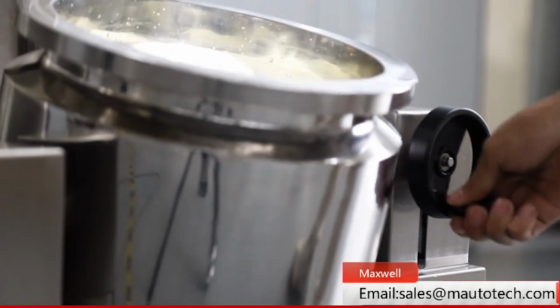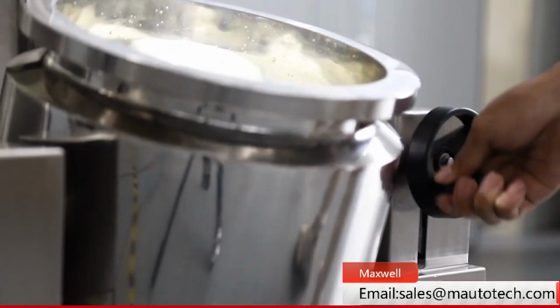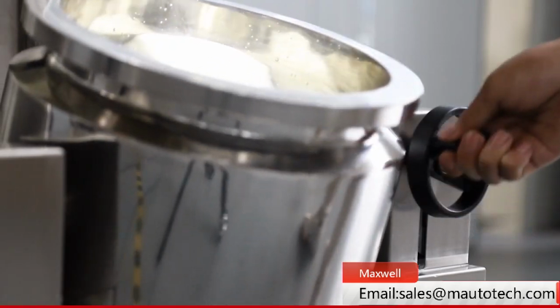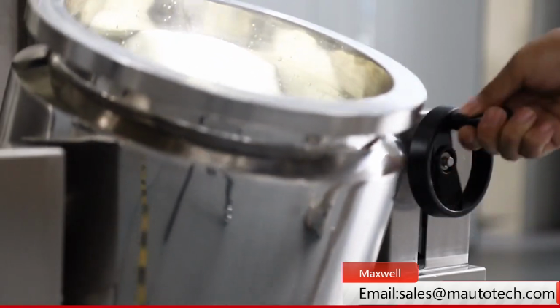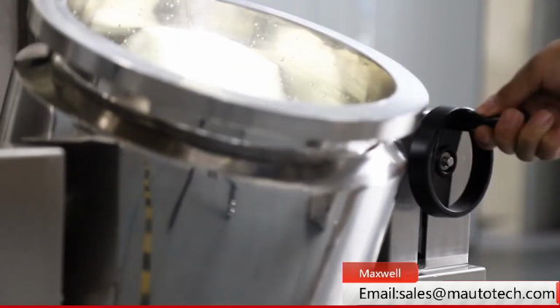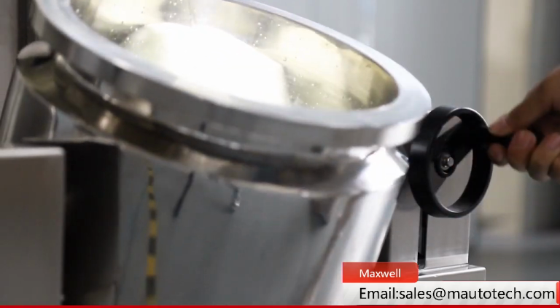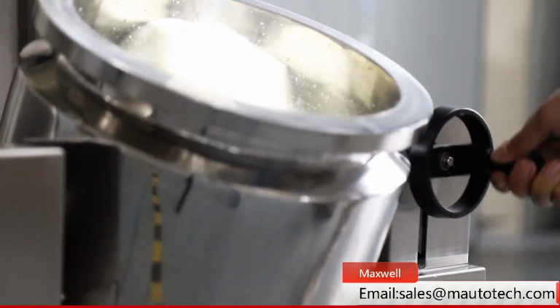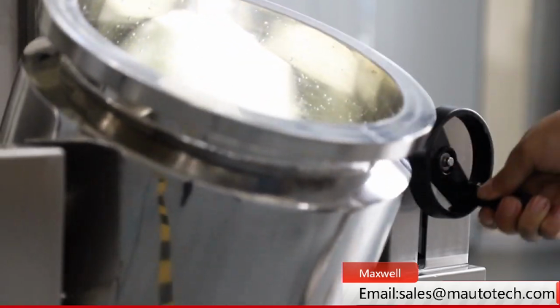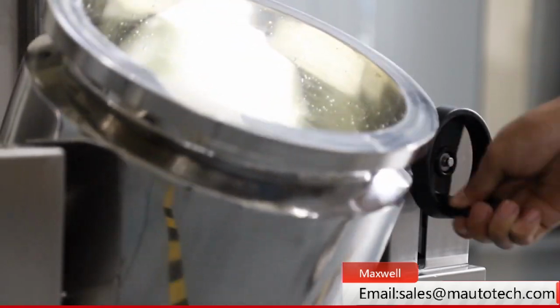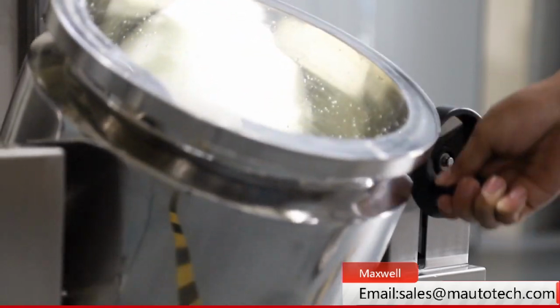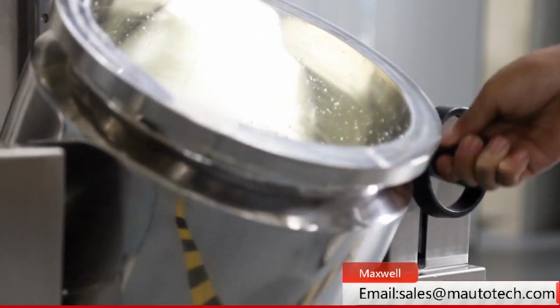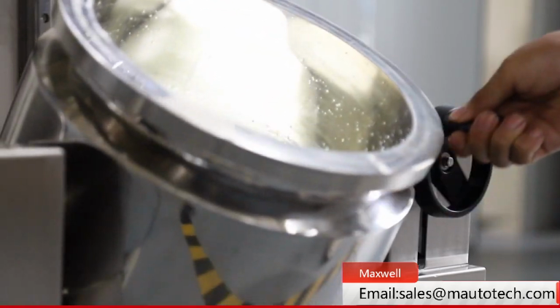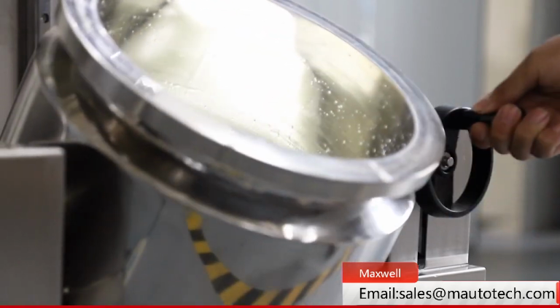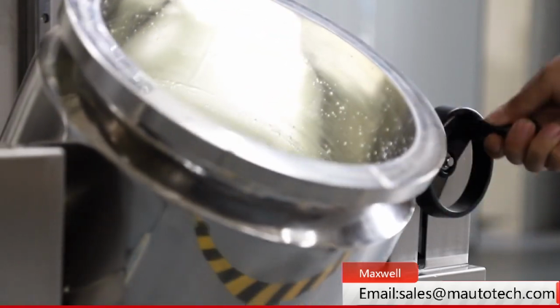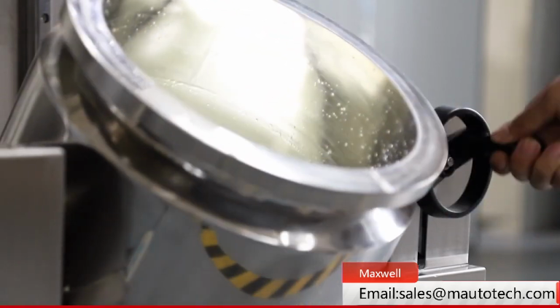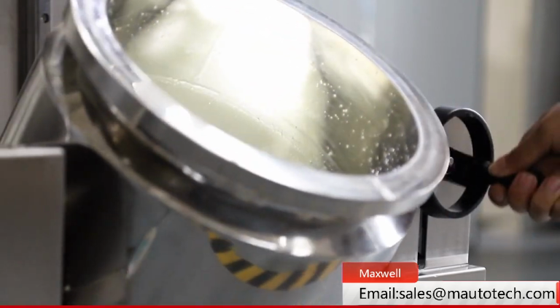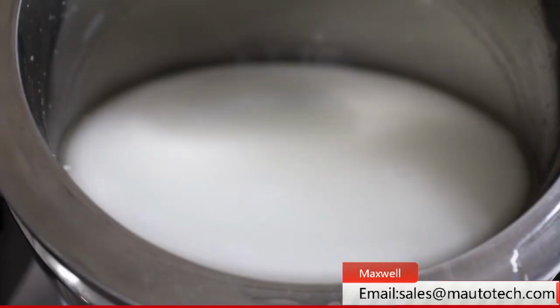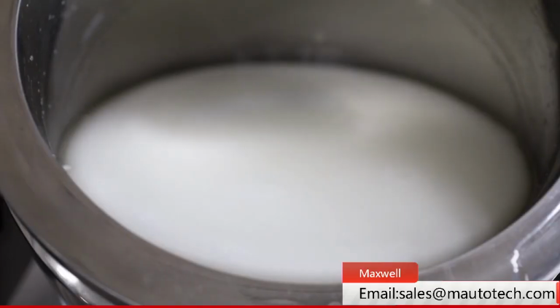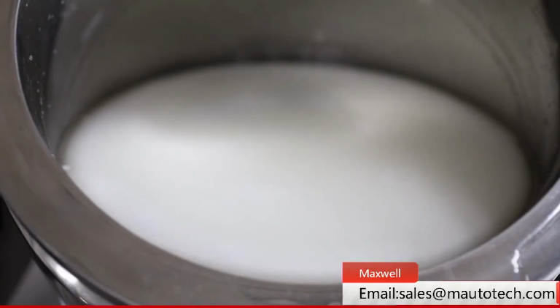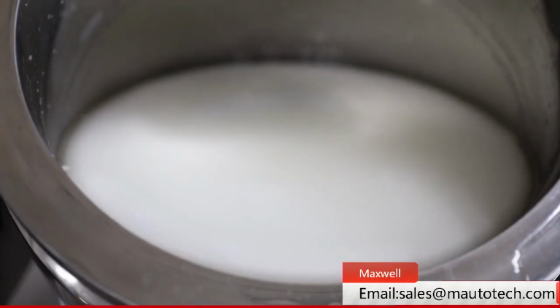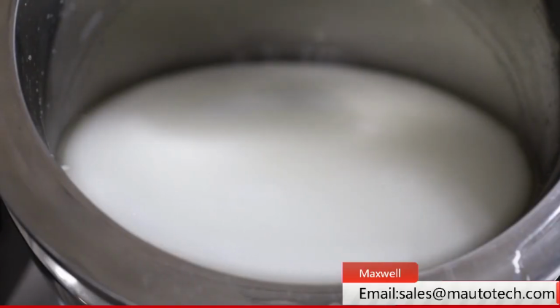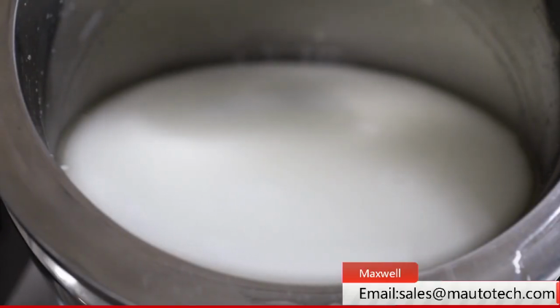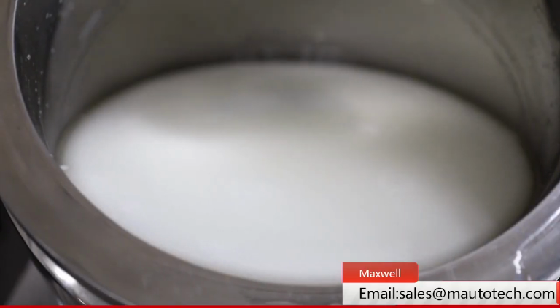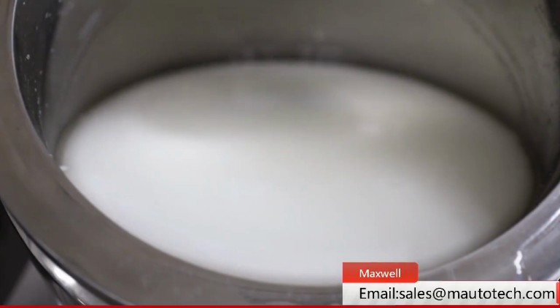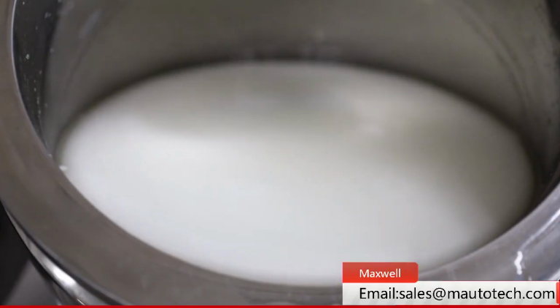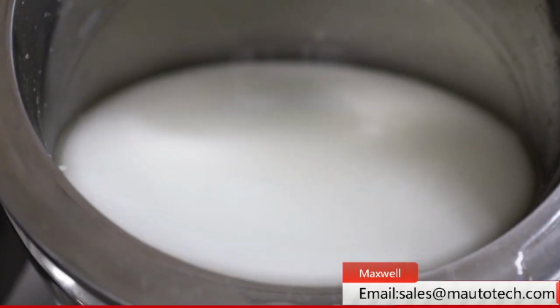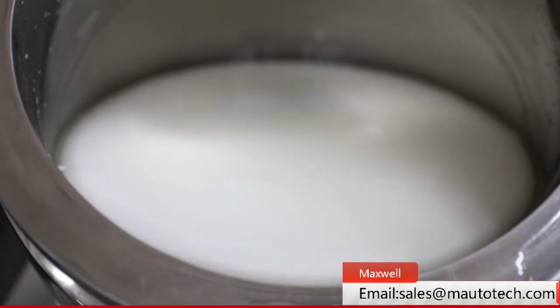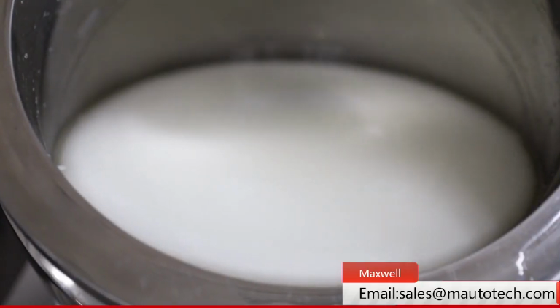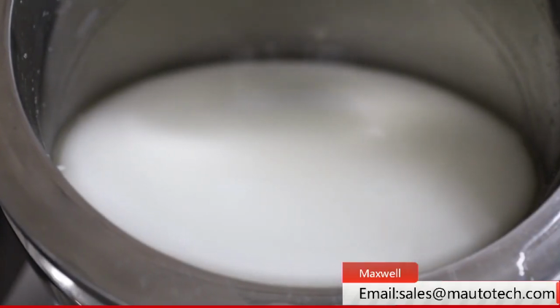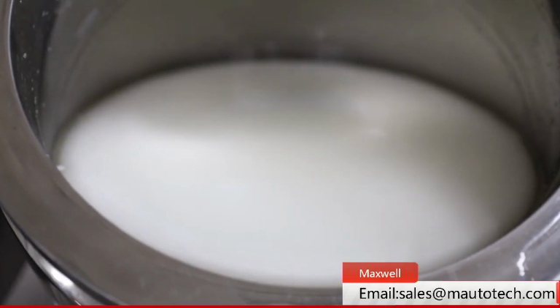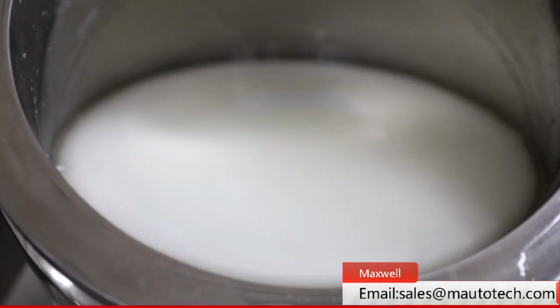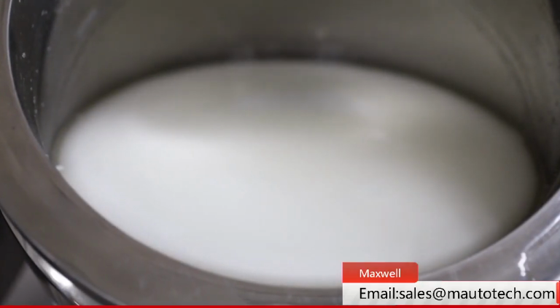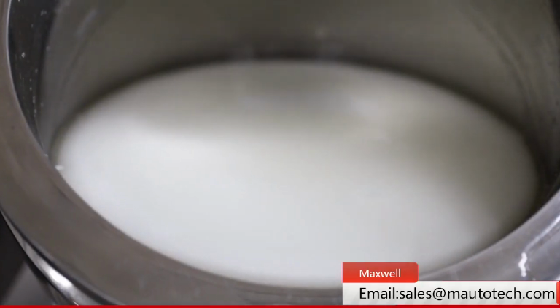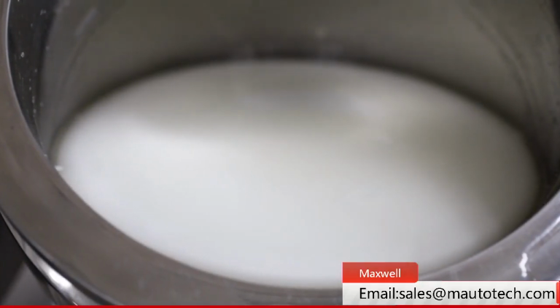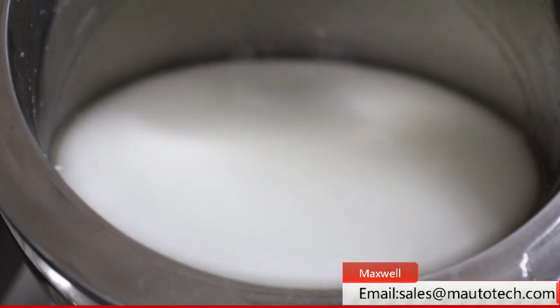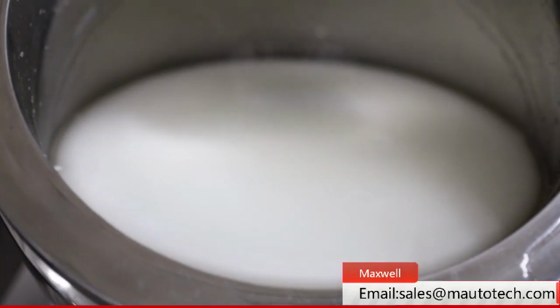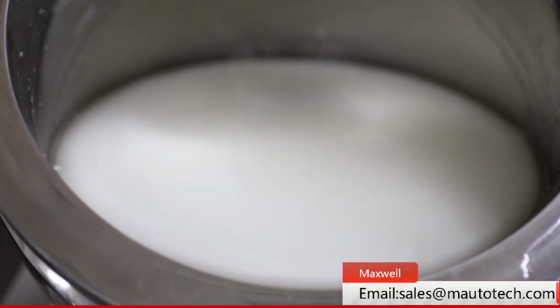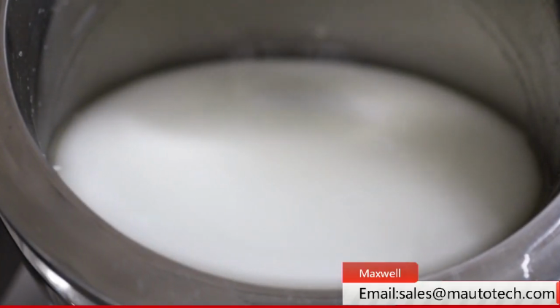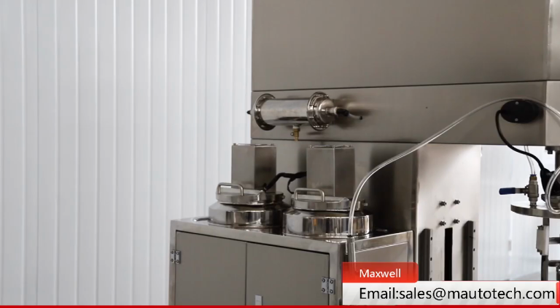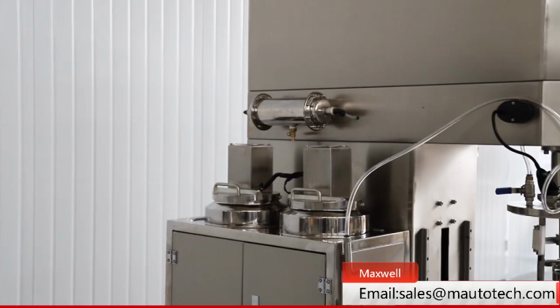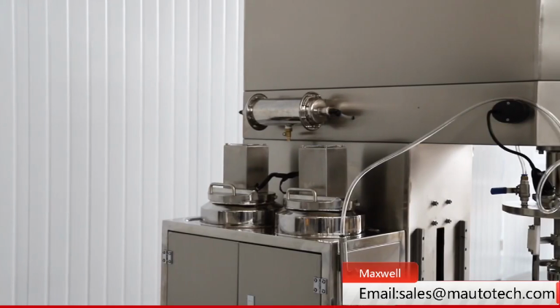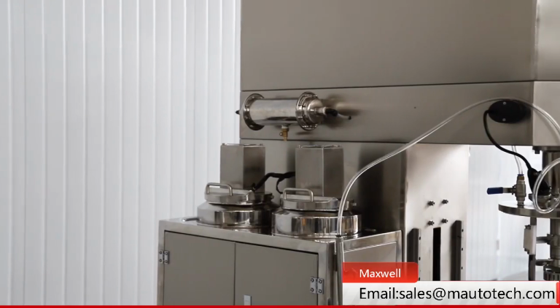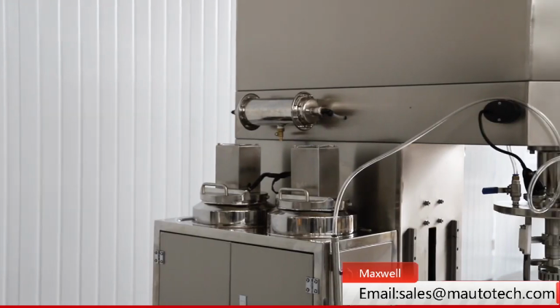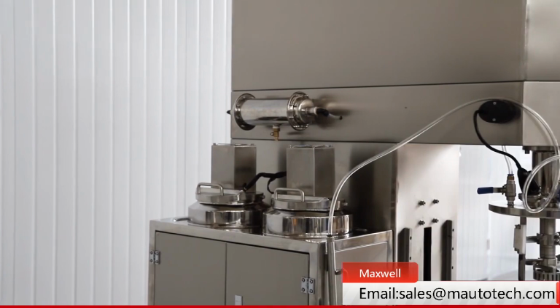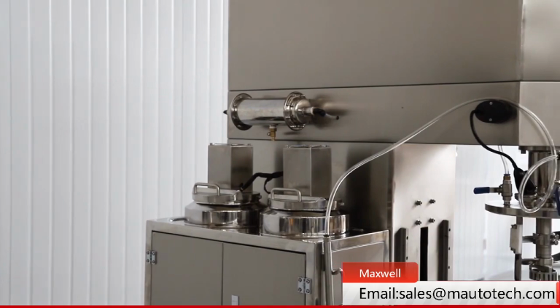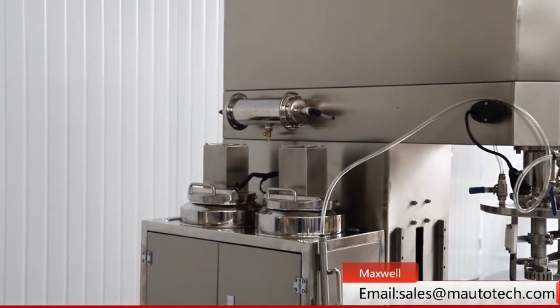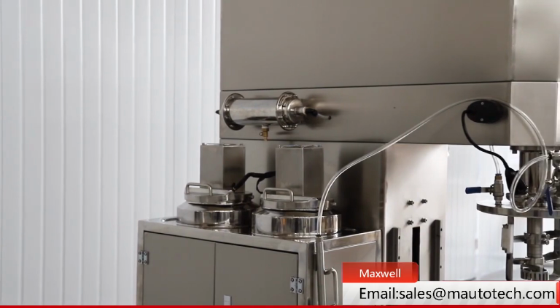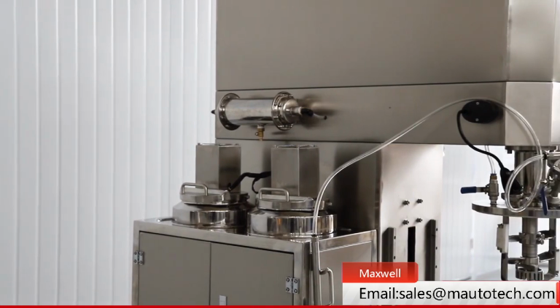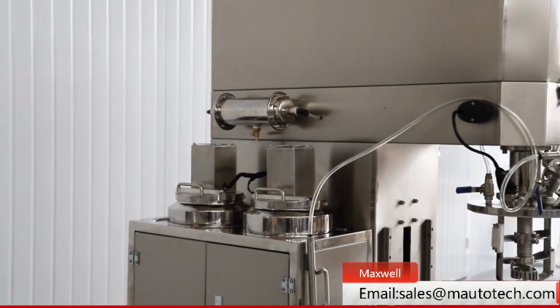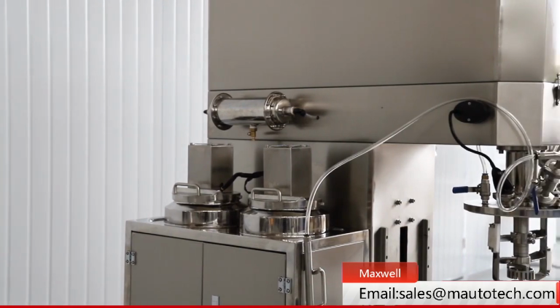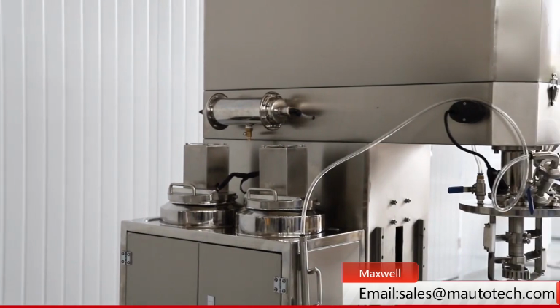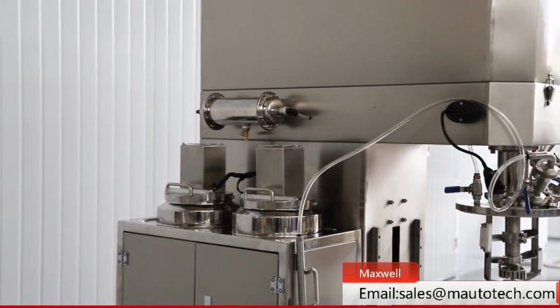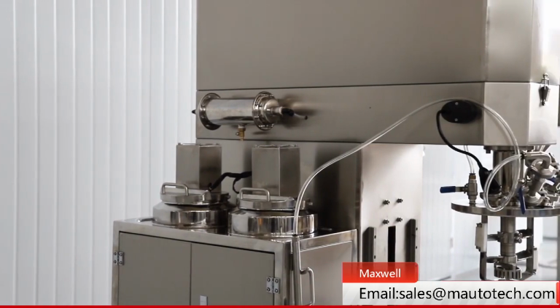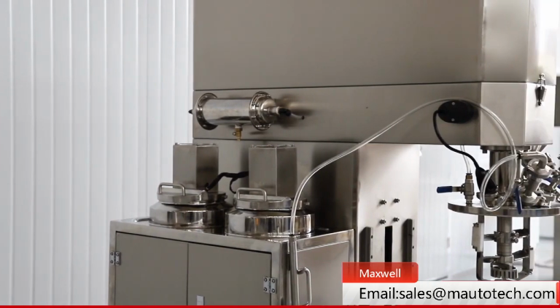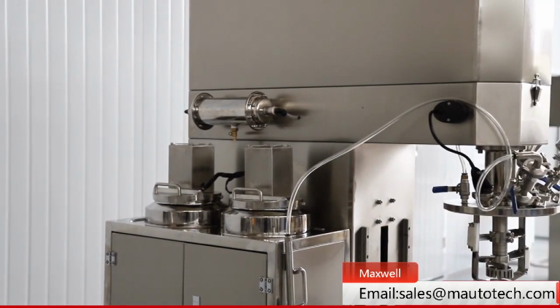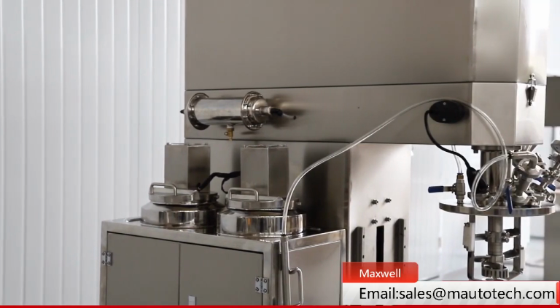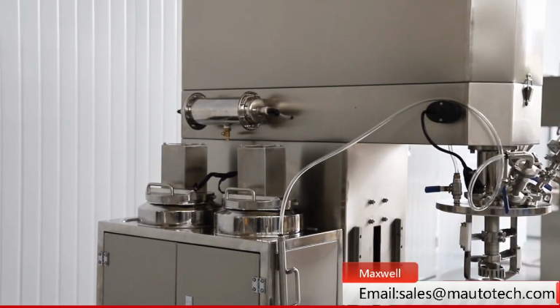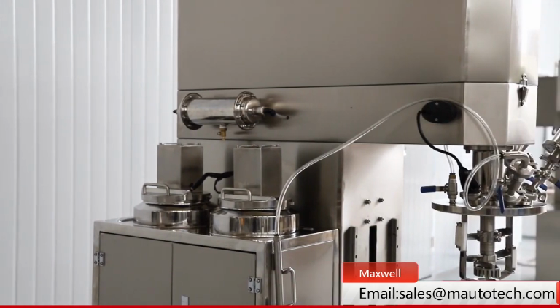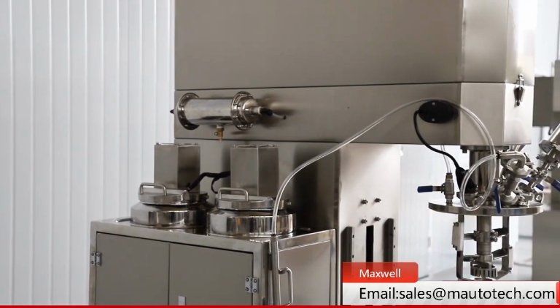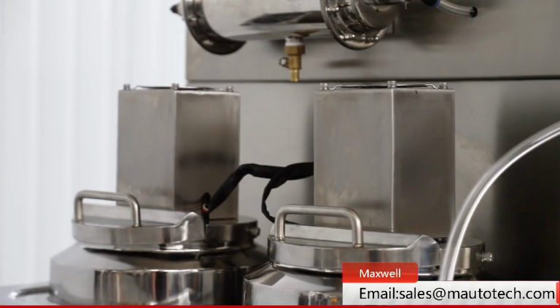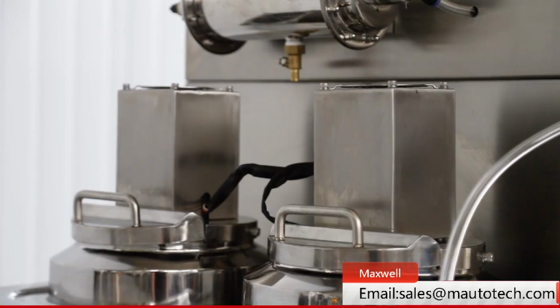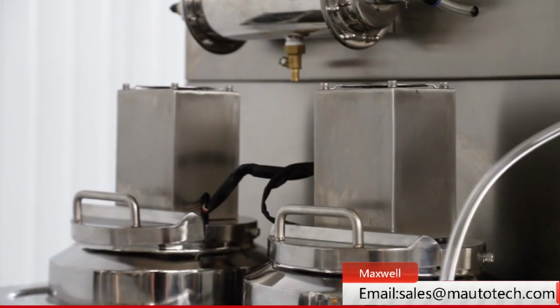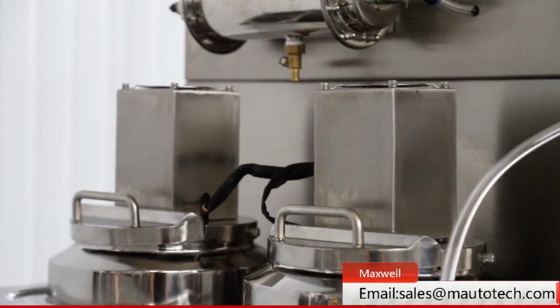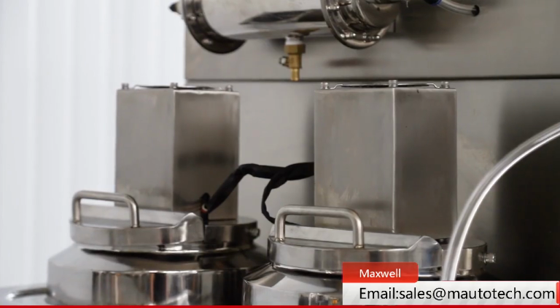With these three parts, this machine can make high quality cosmetics. Welcome to contact us at any time for further information.